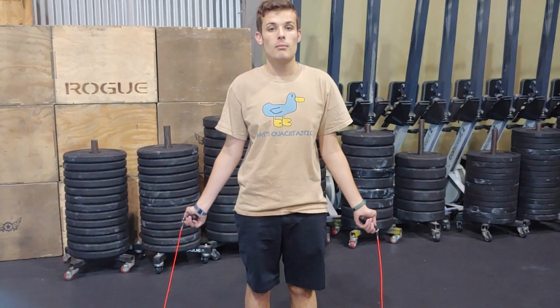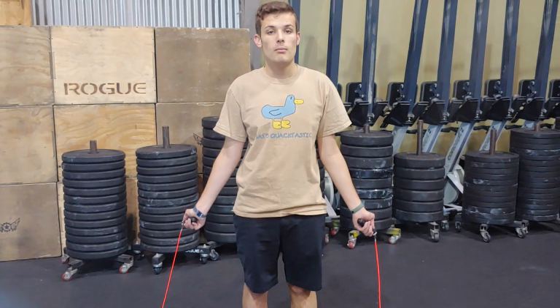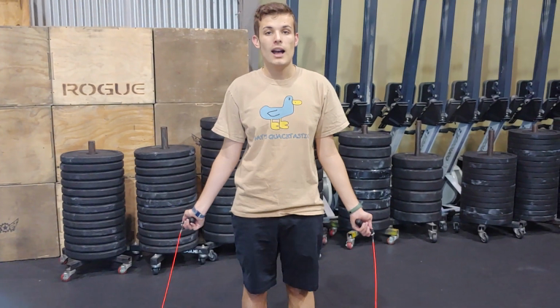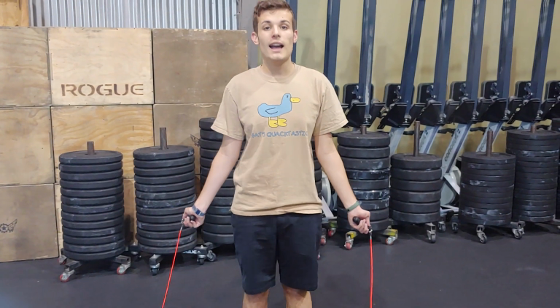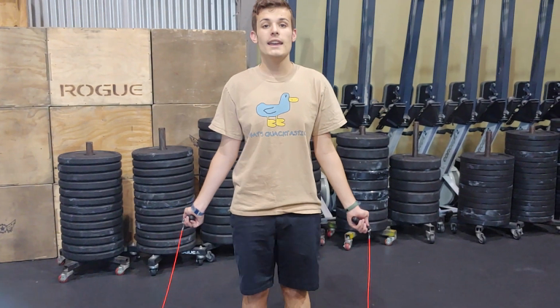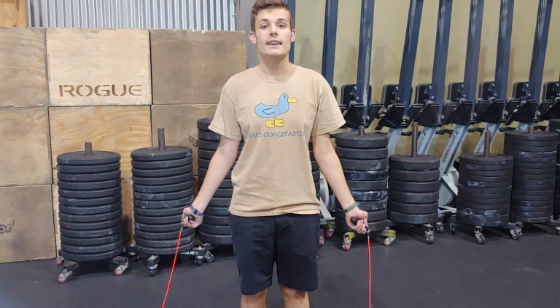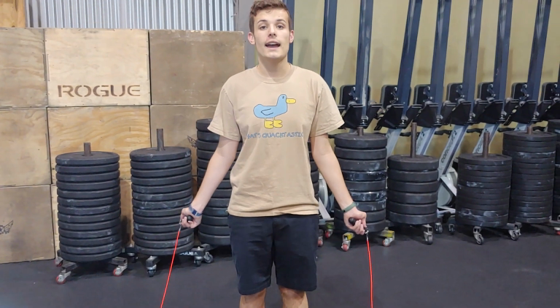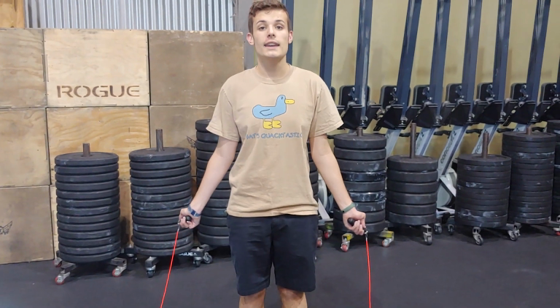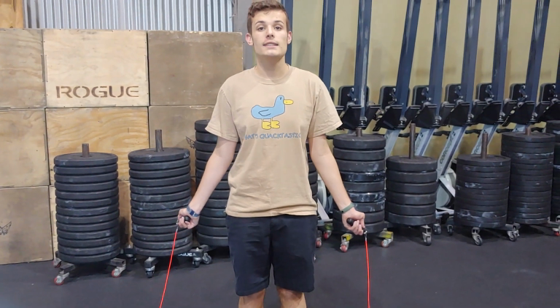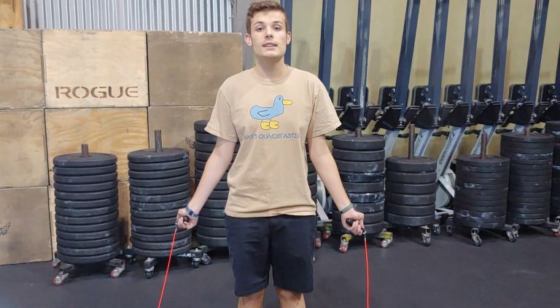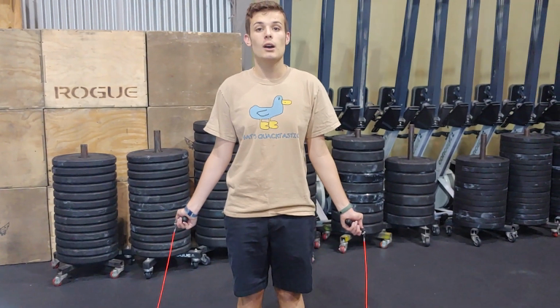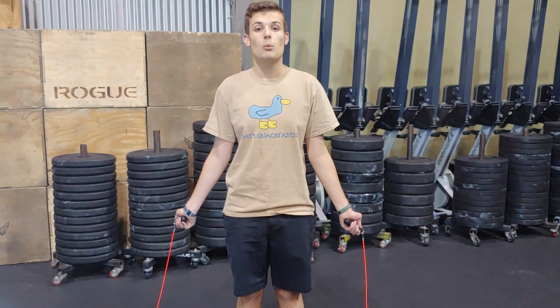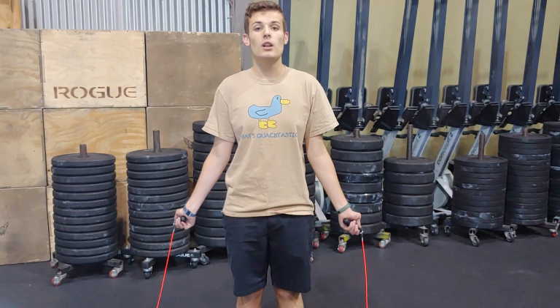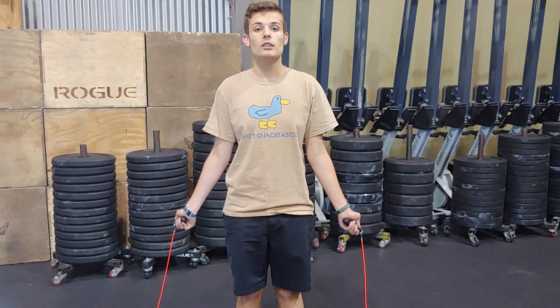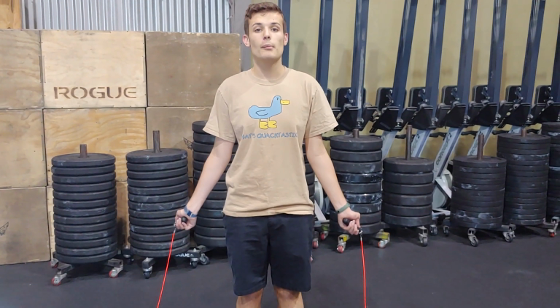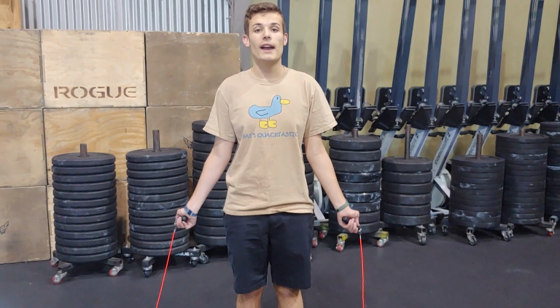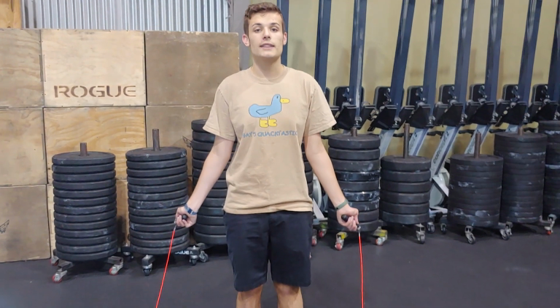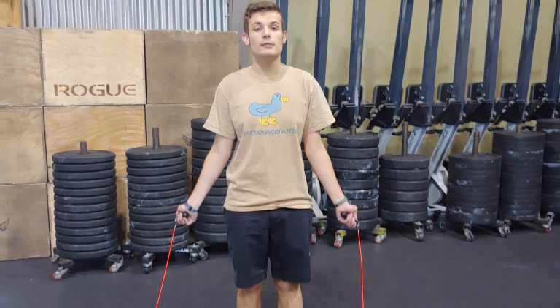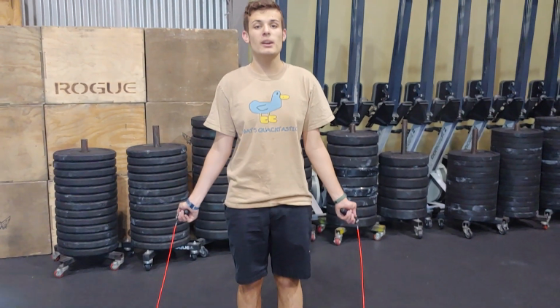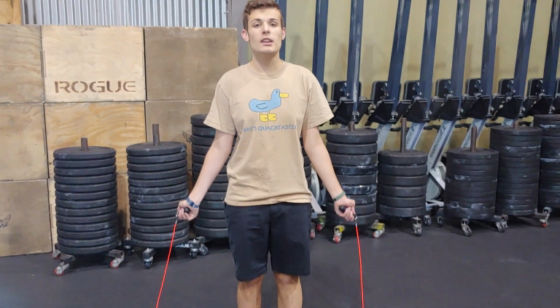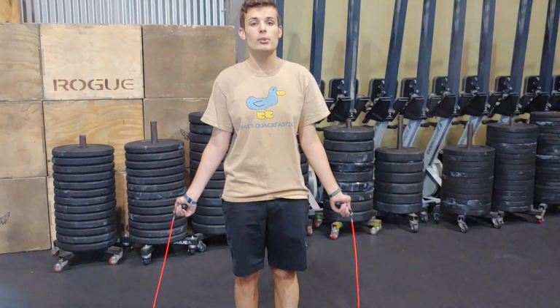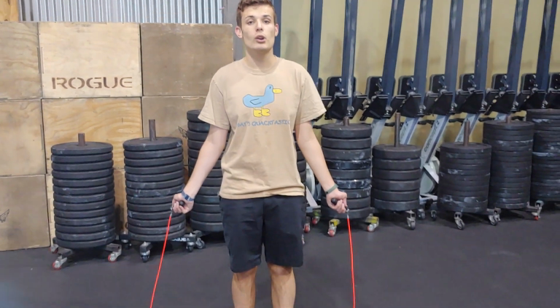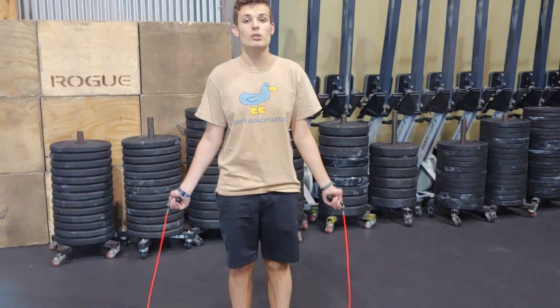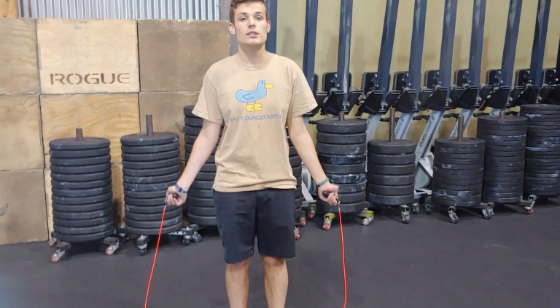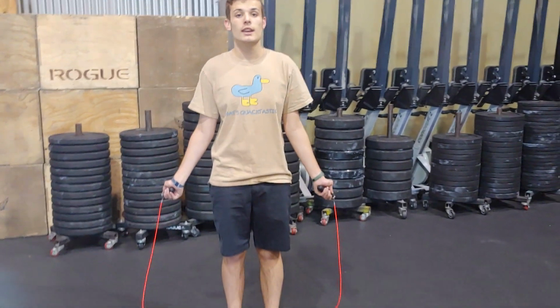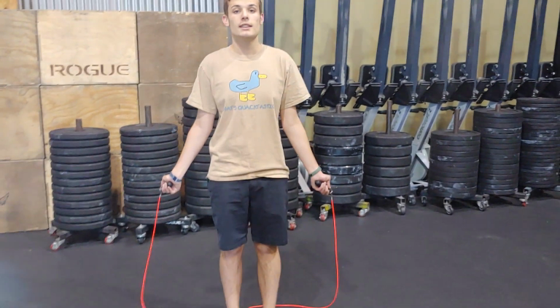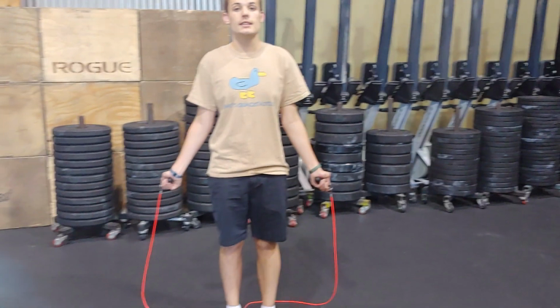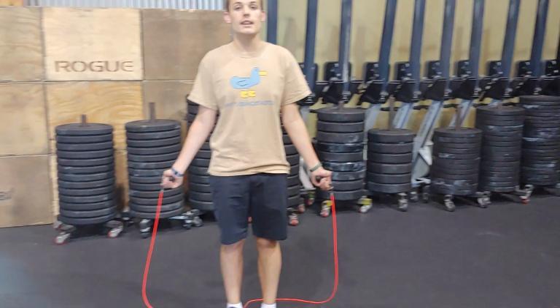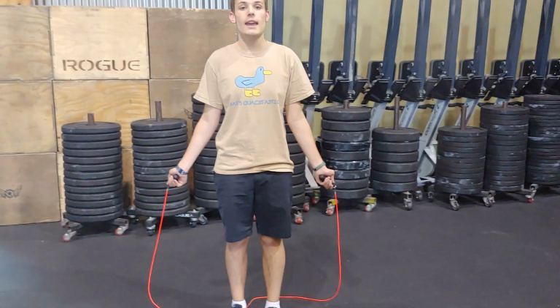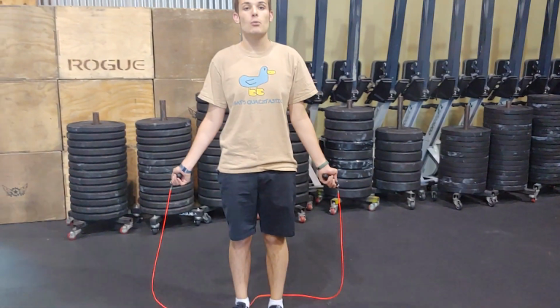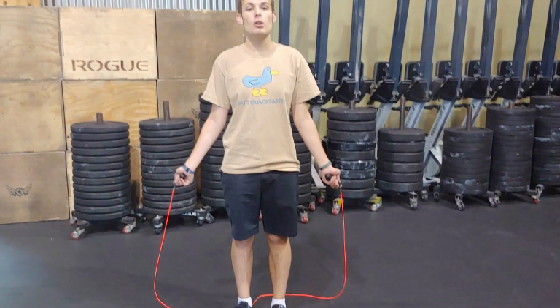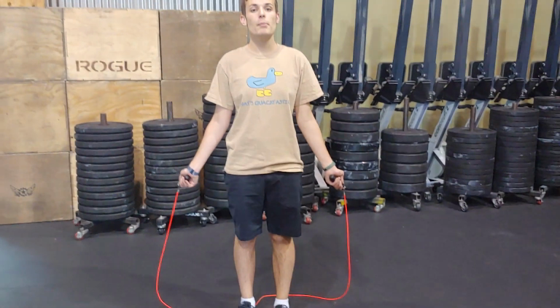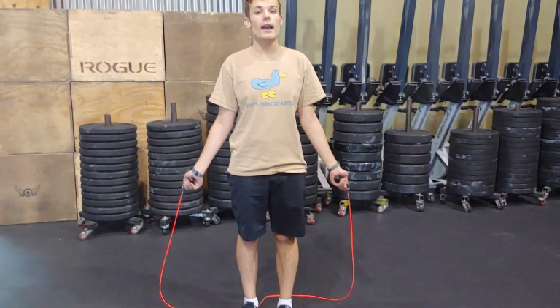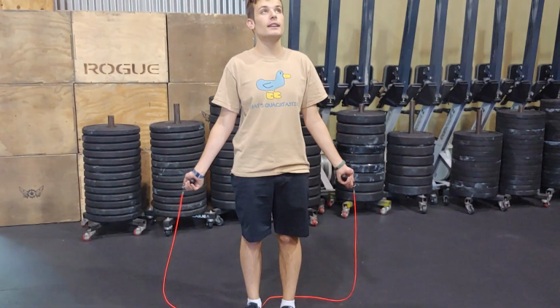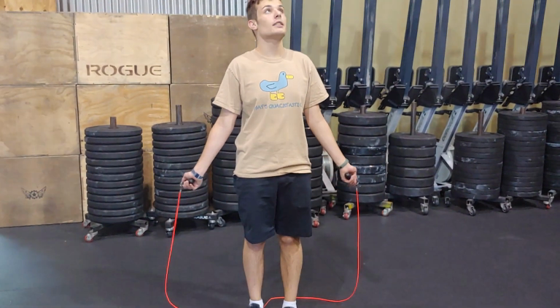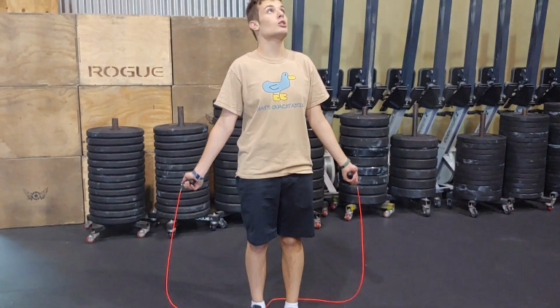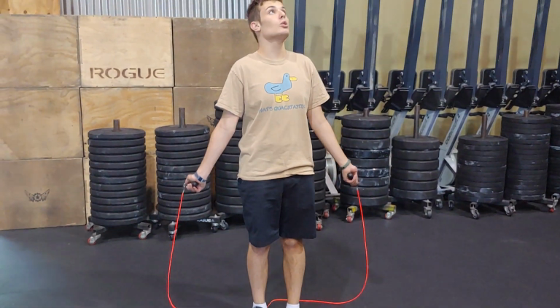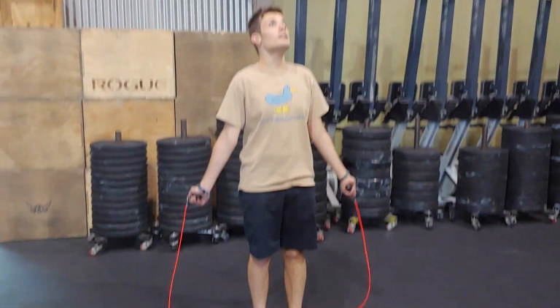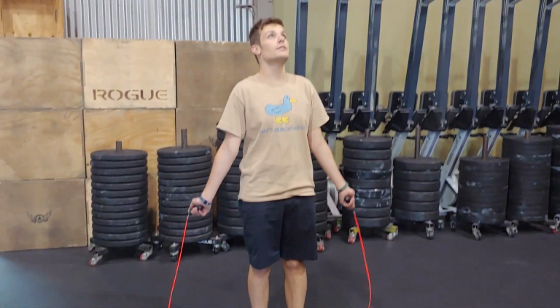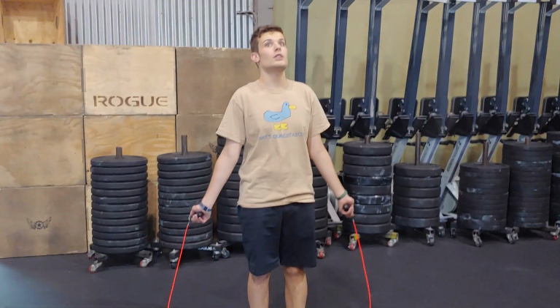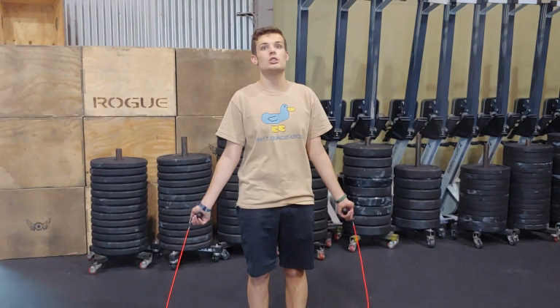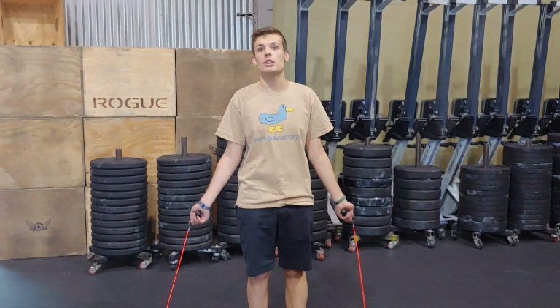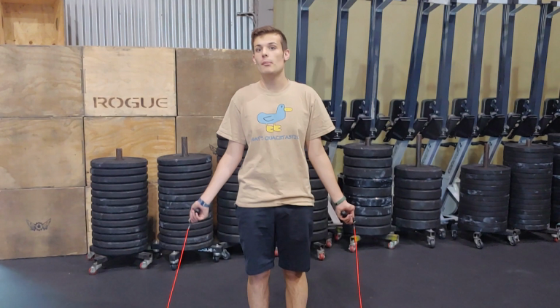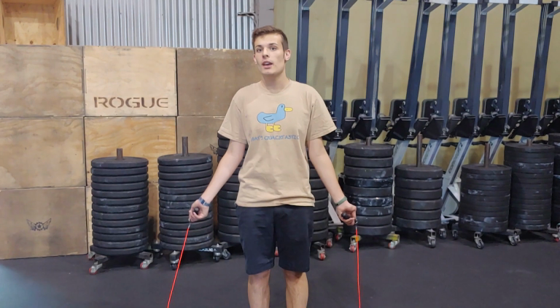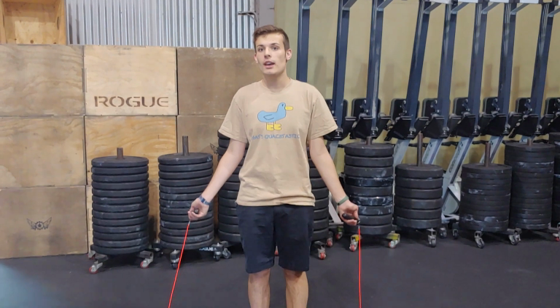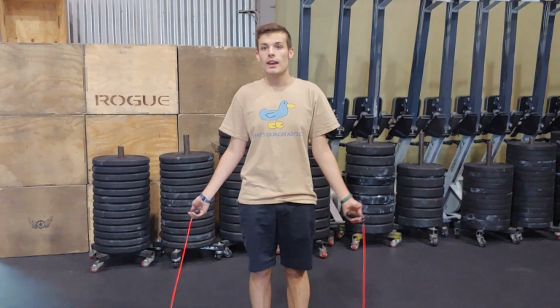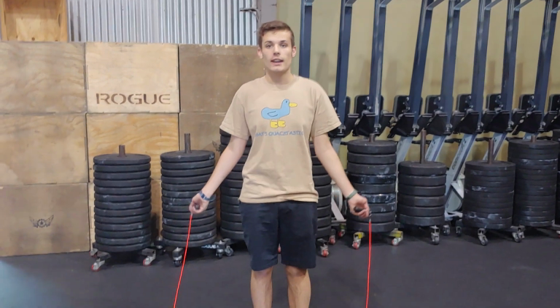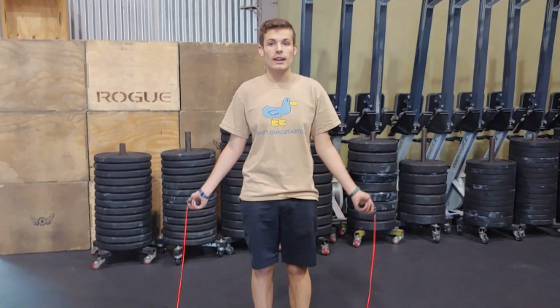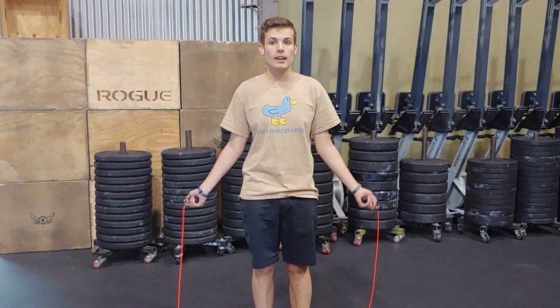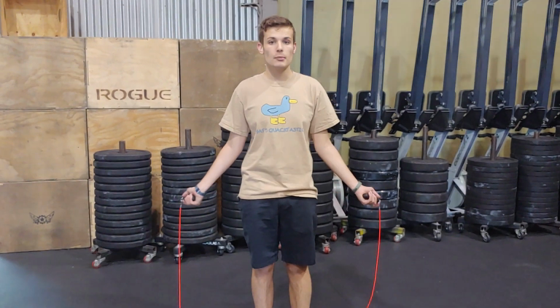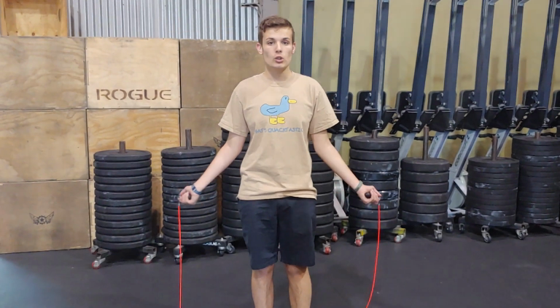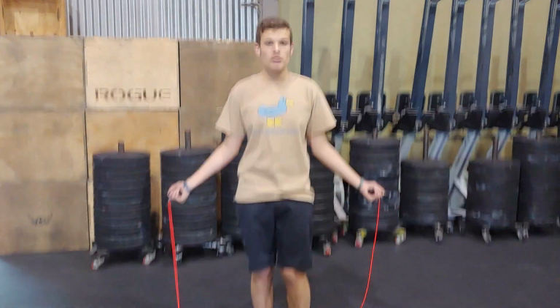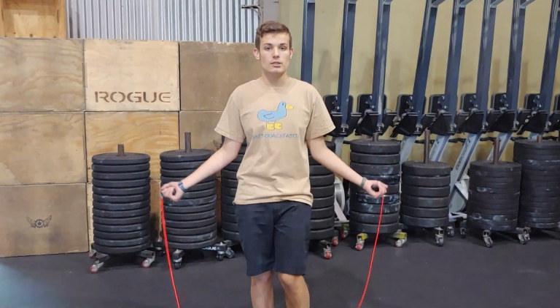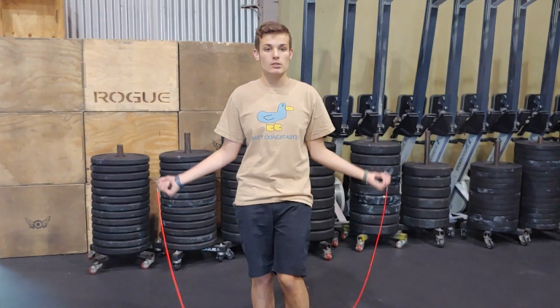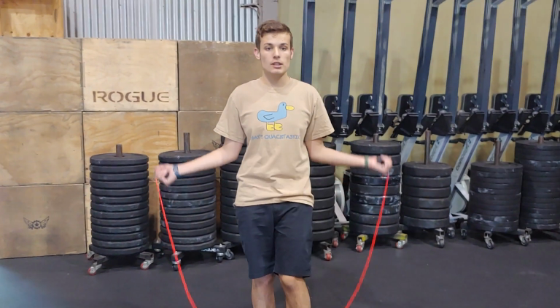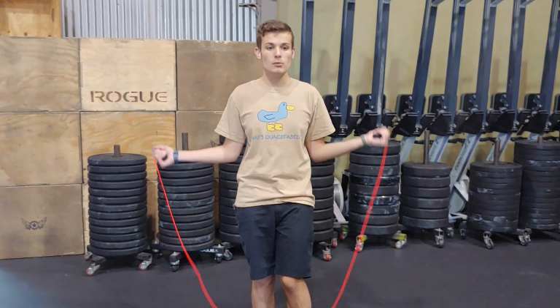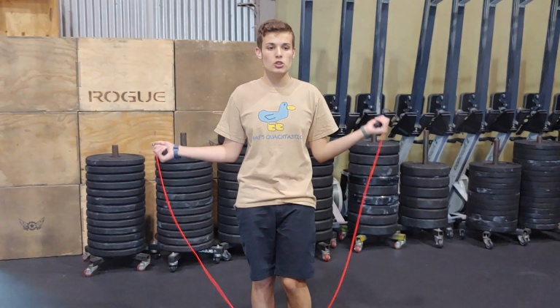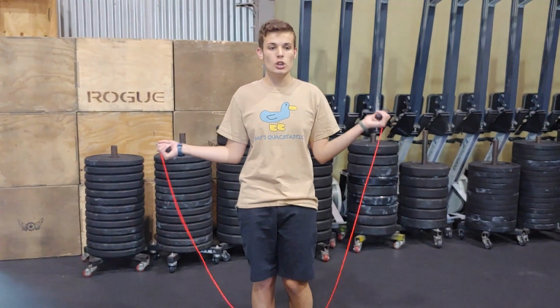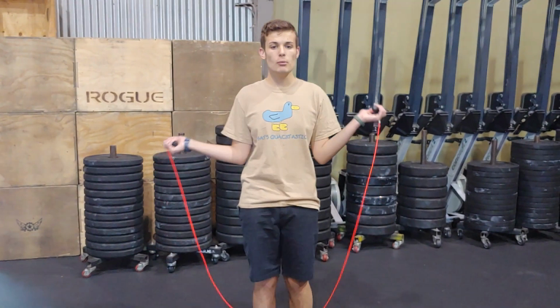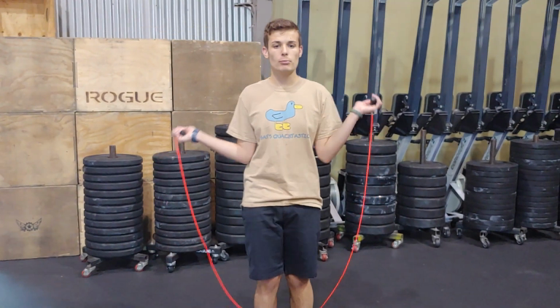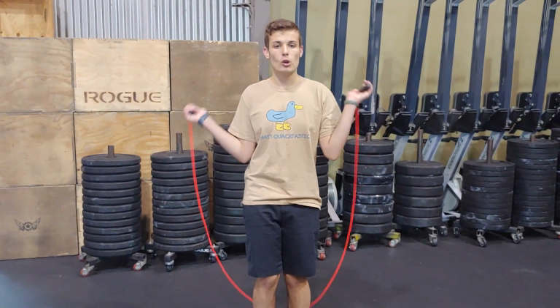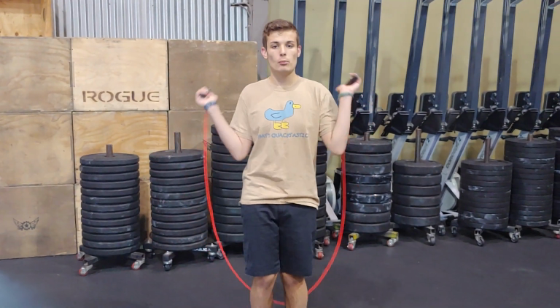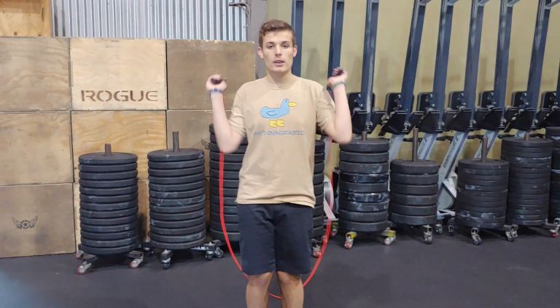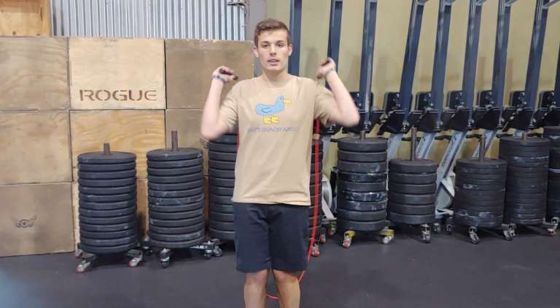Hi guys, welcome back to Micro's. Today we're back at the CrossFit gym, and I'm going to do some jump roping.